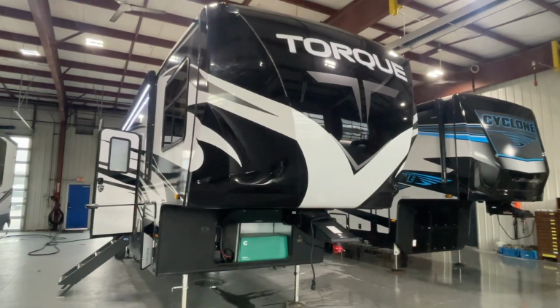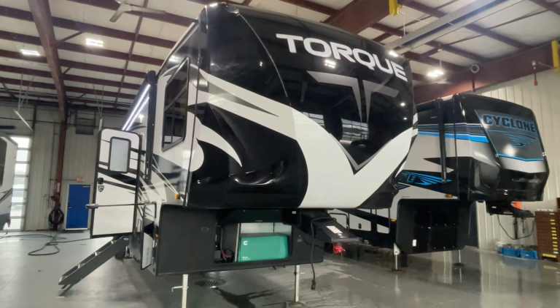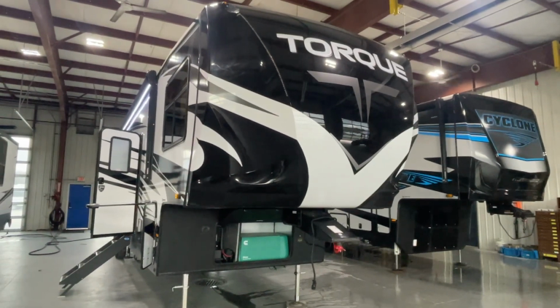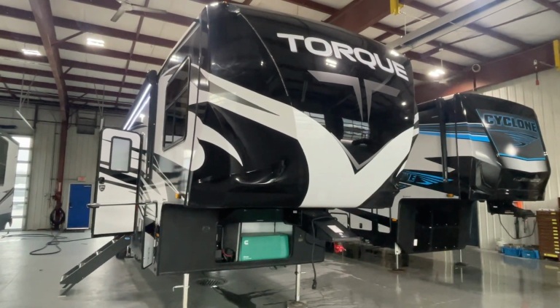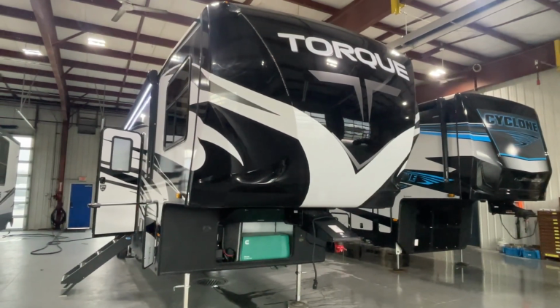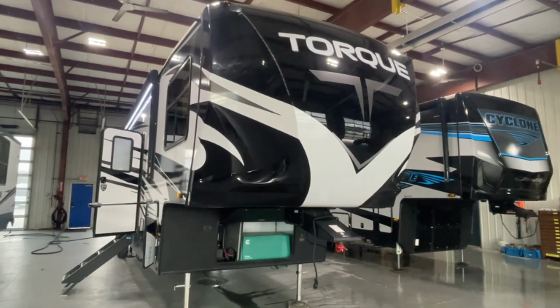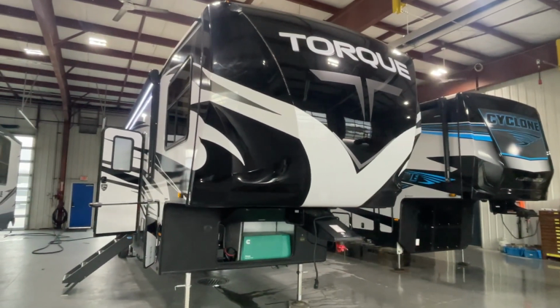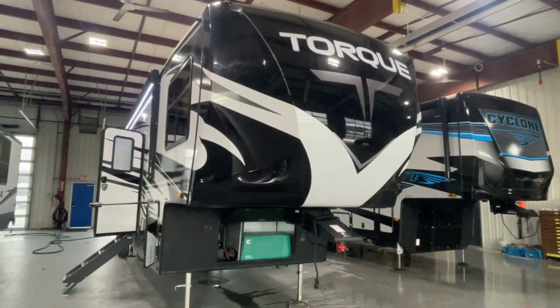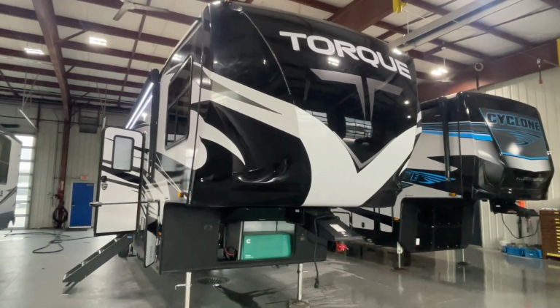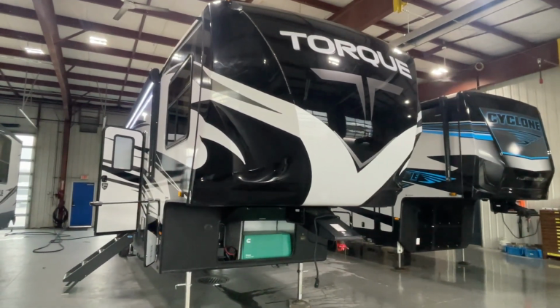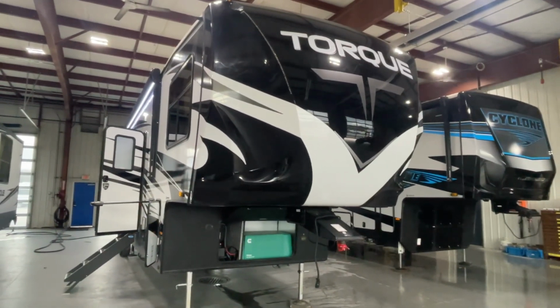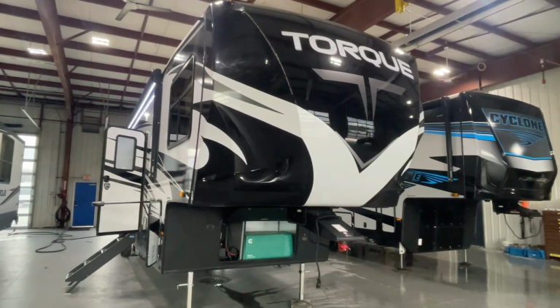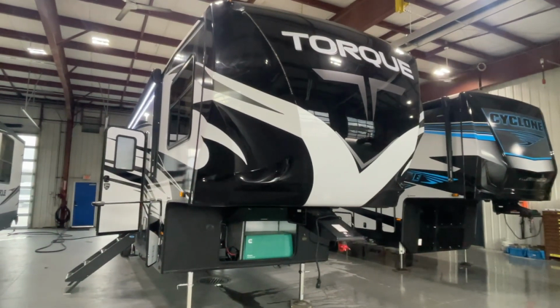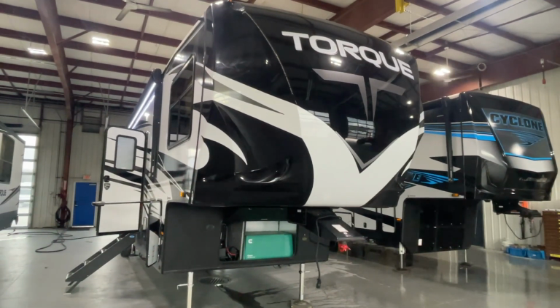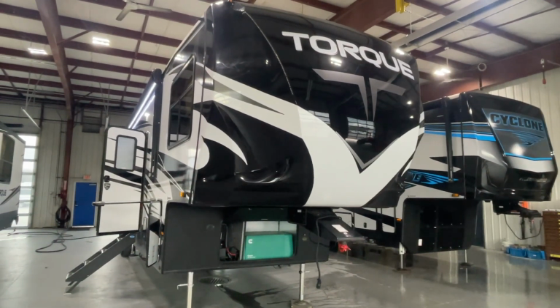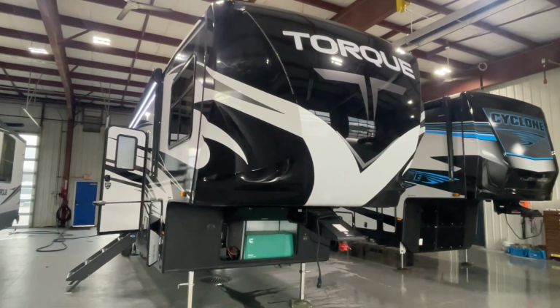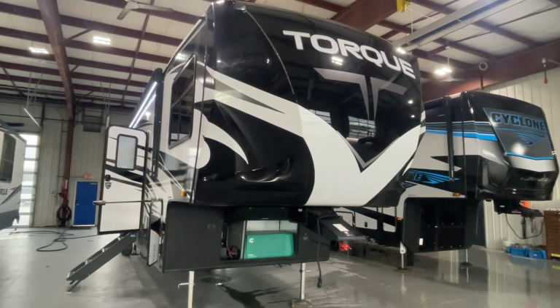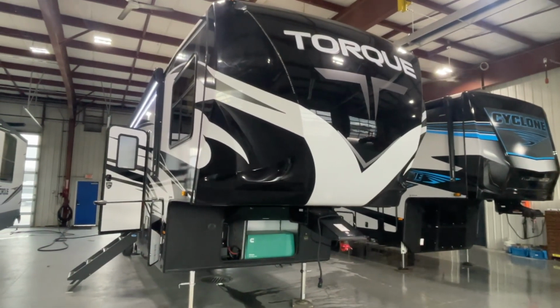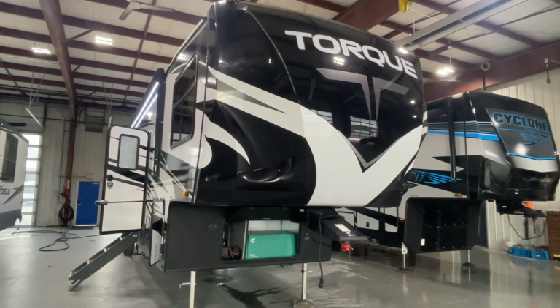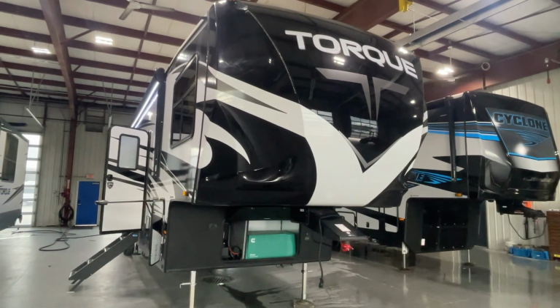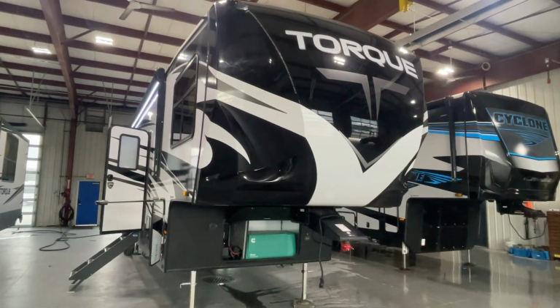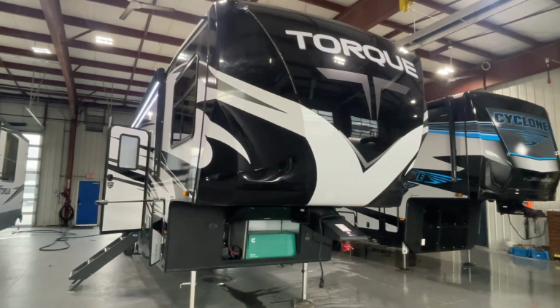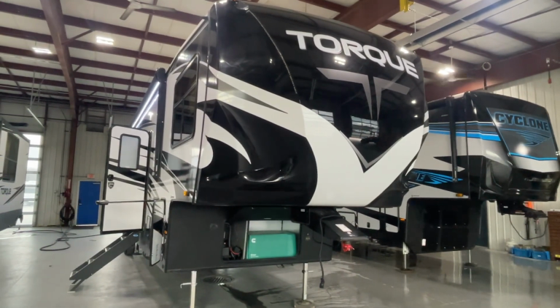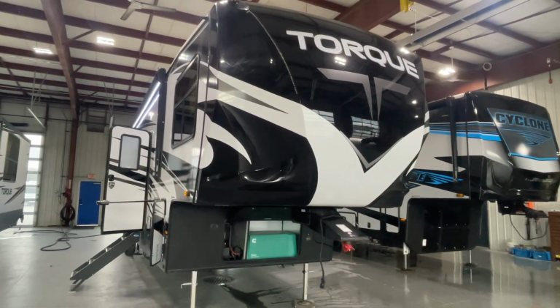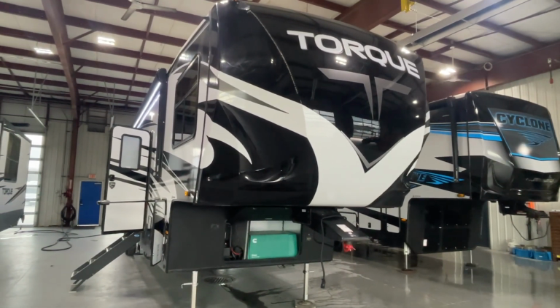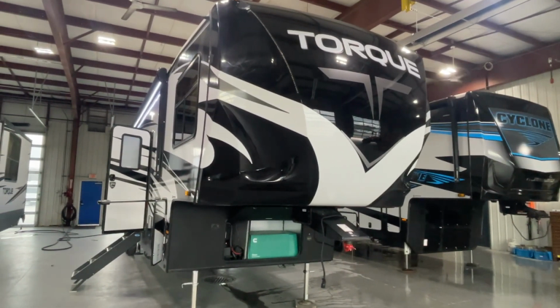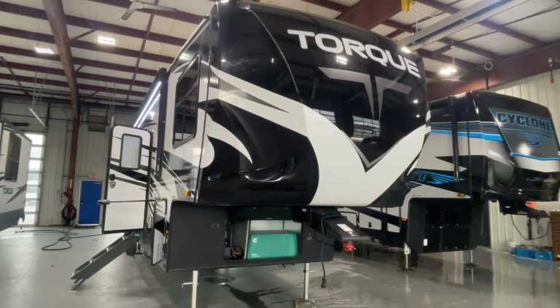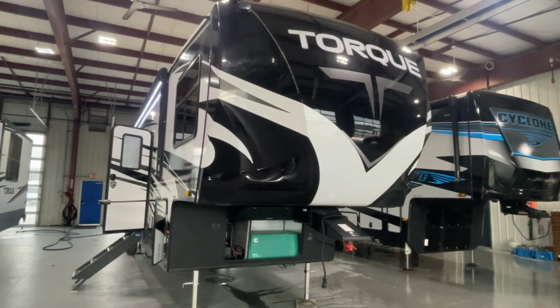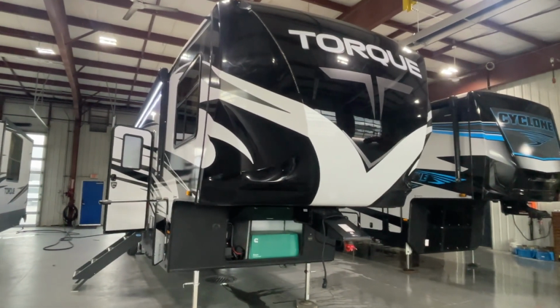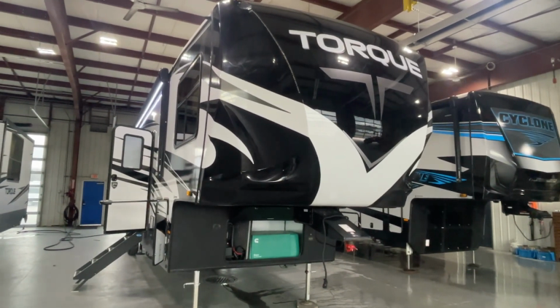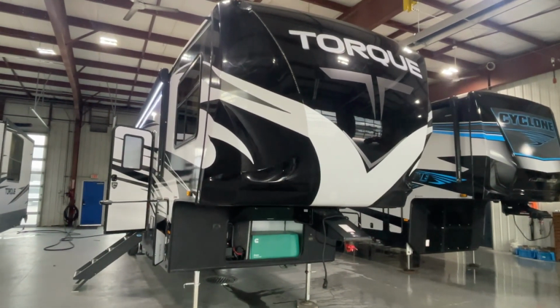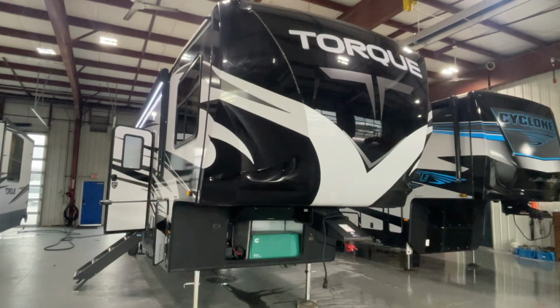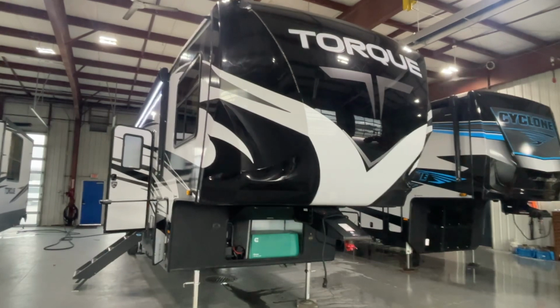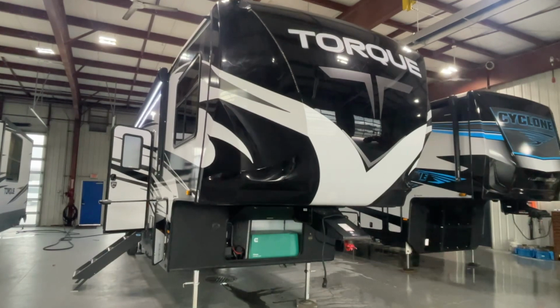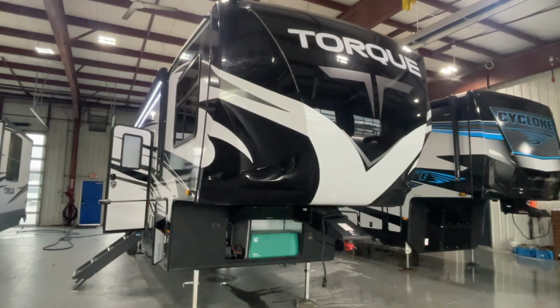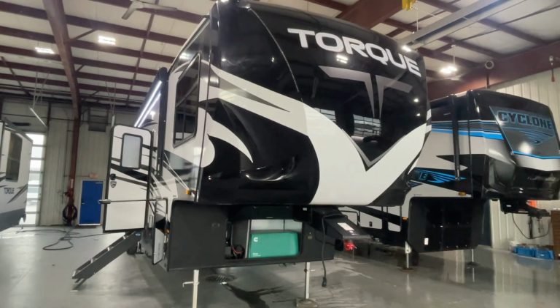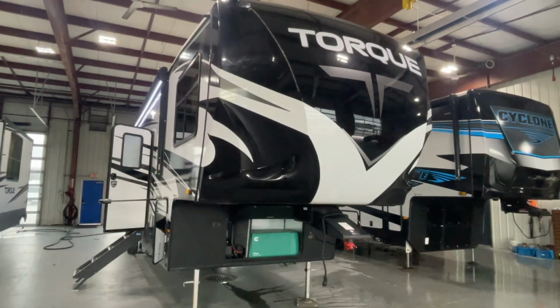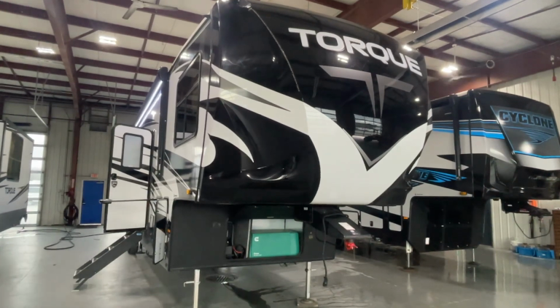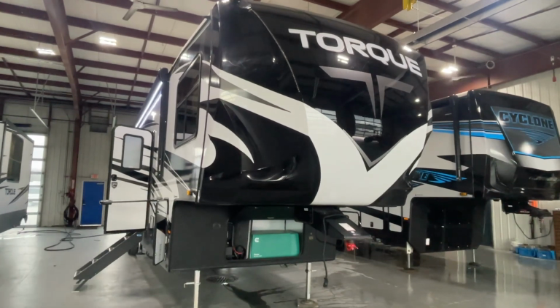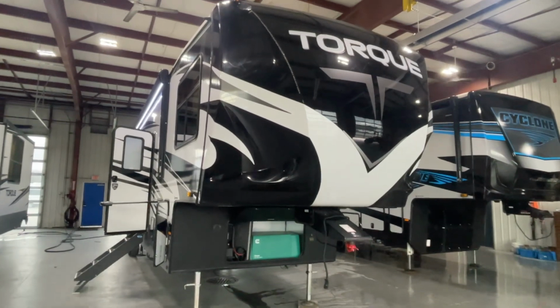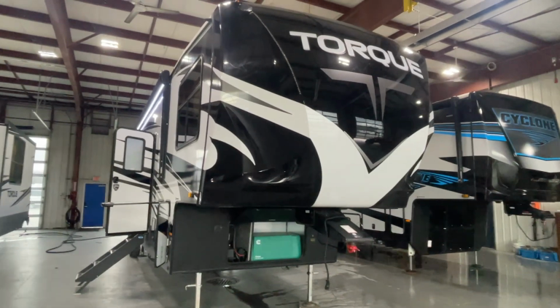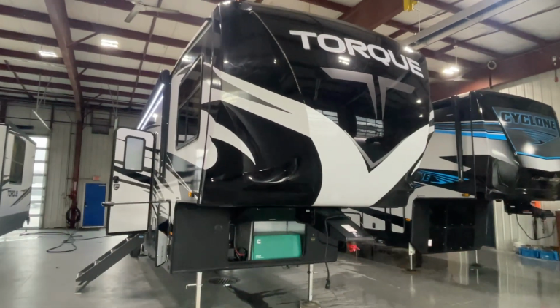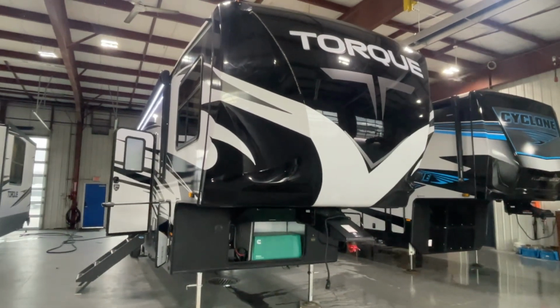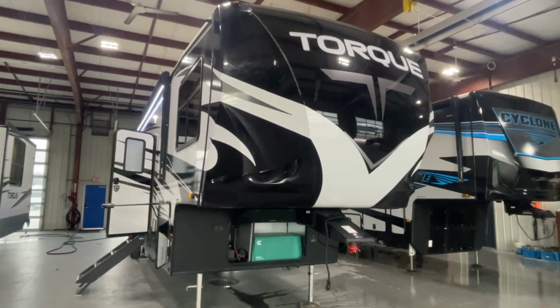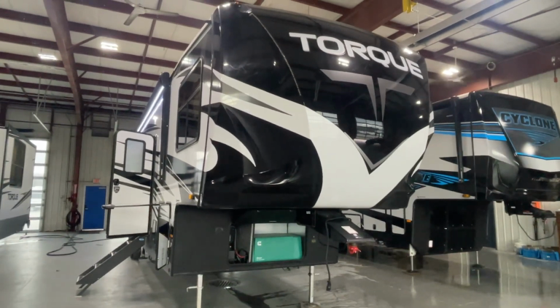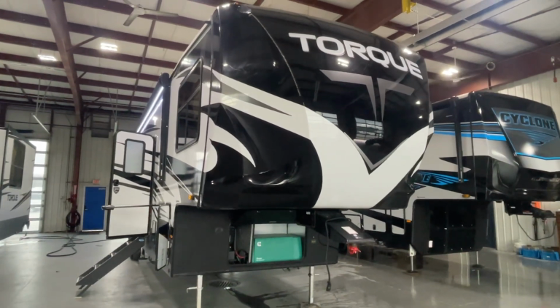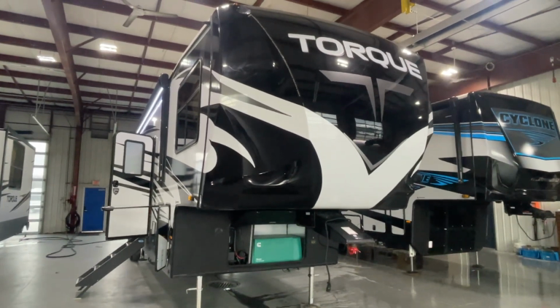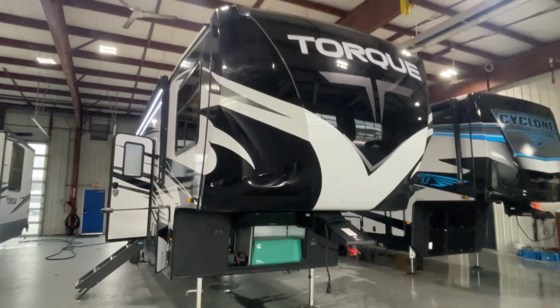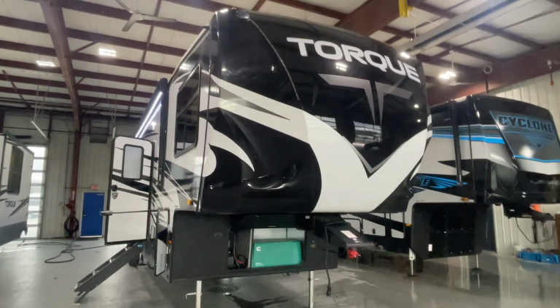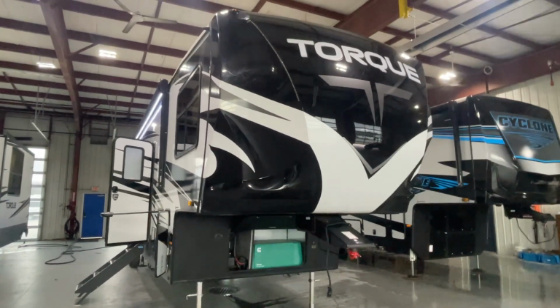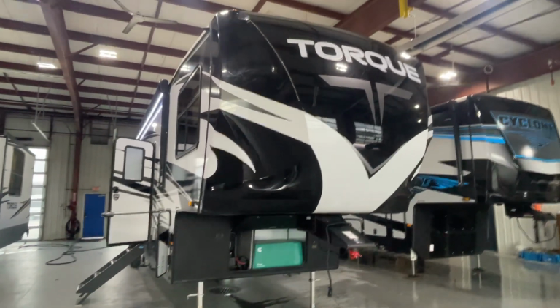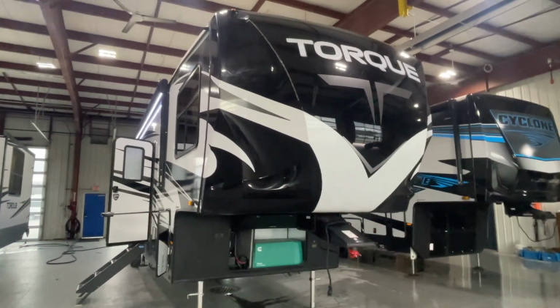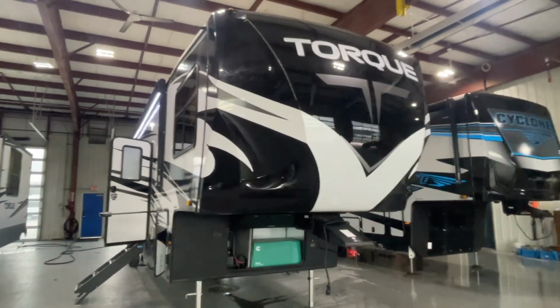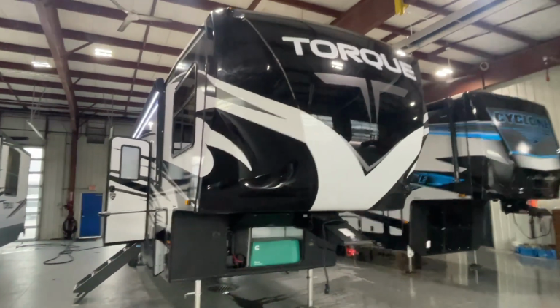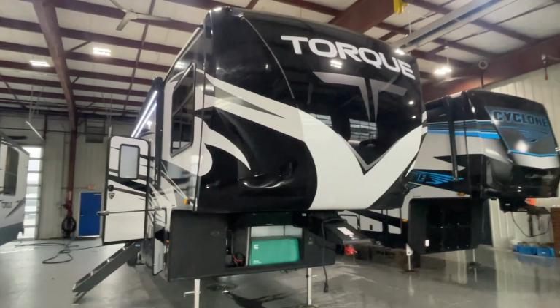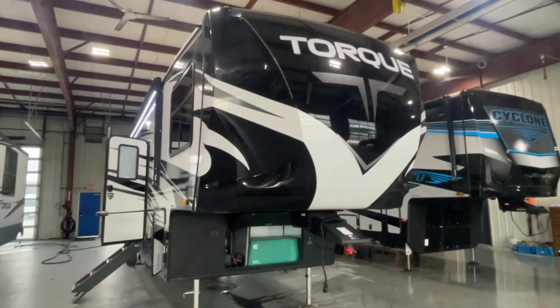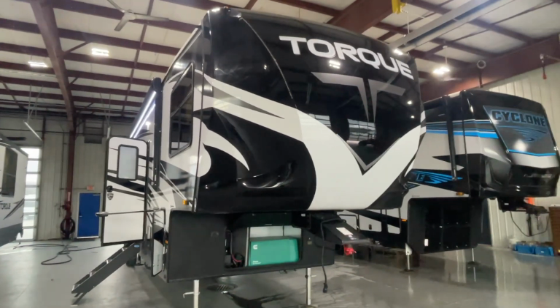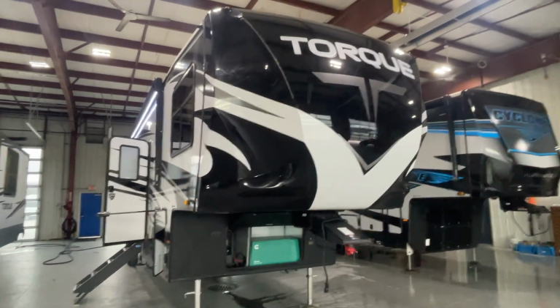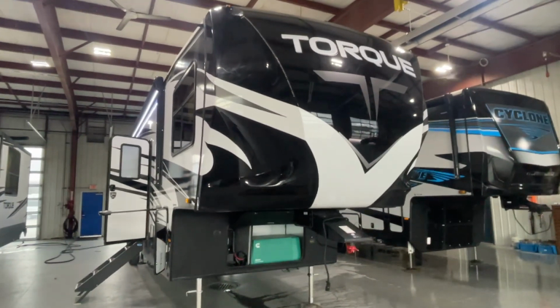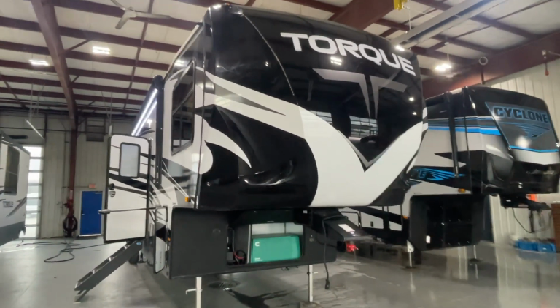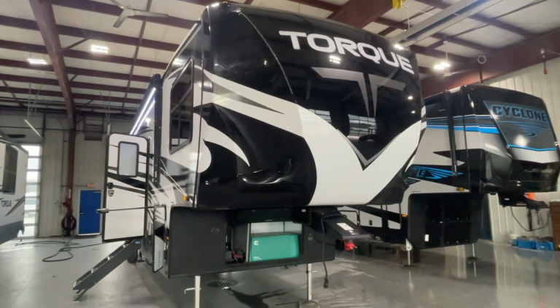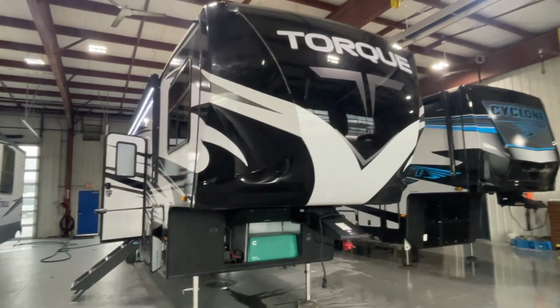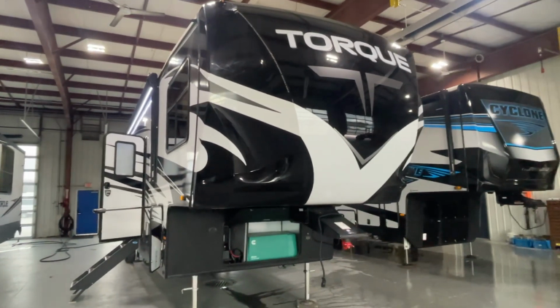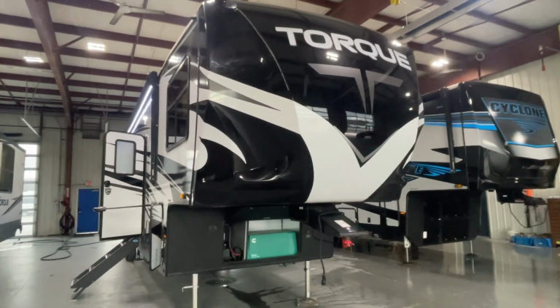Congratulations, Mr. and Mrs. Weiler. This is John from Lakeshore RV Center. I'm going to be walking around showing you the basics on your new fifth wheel today.